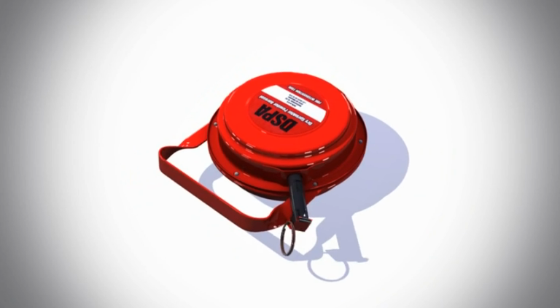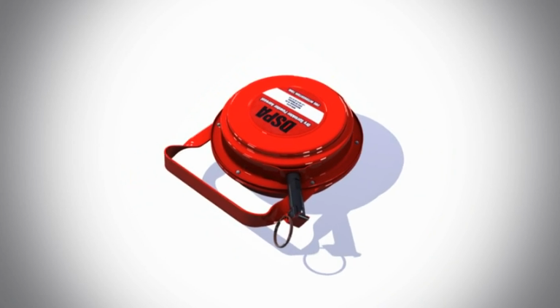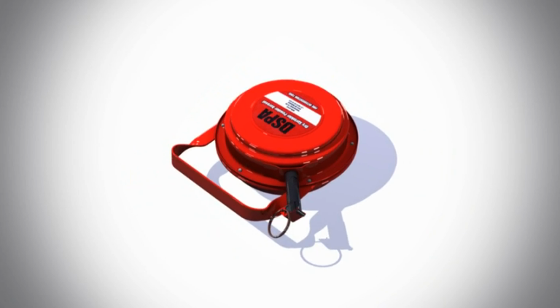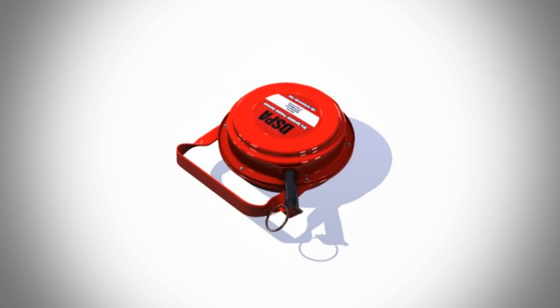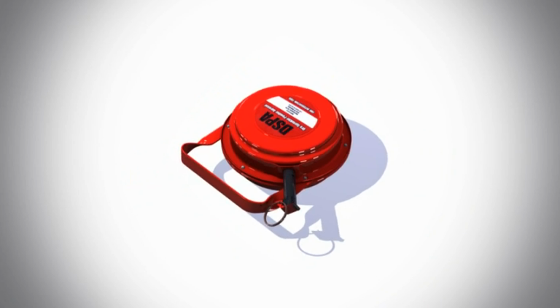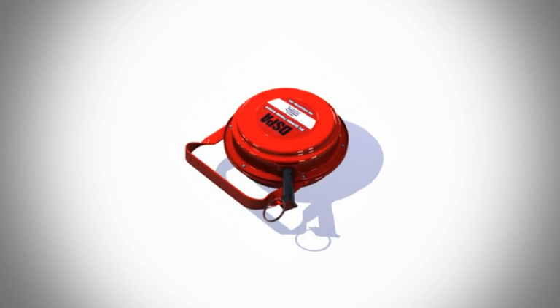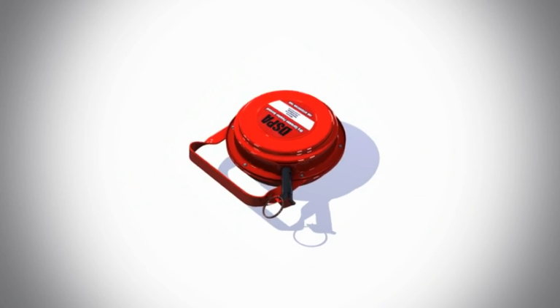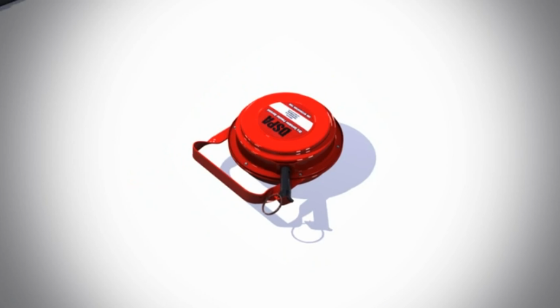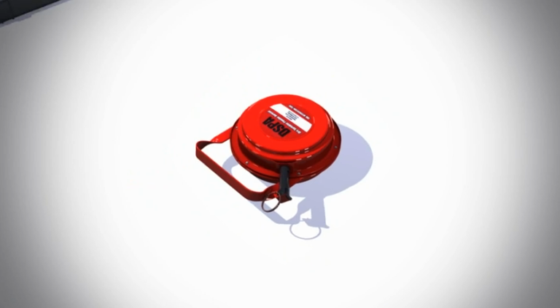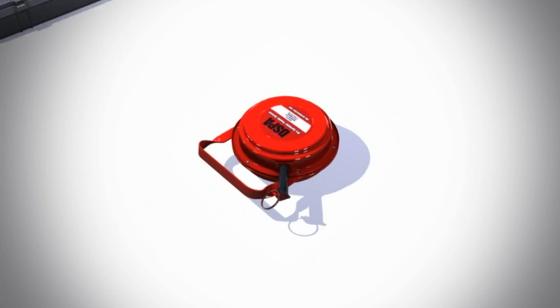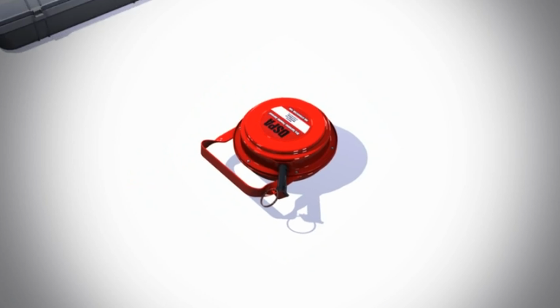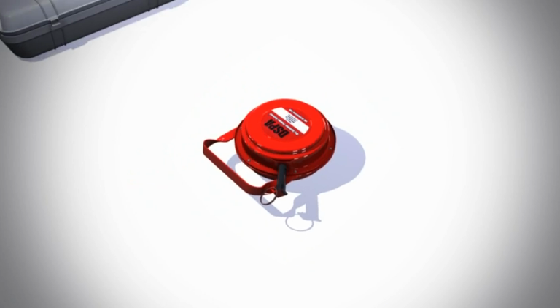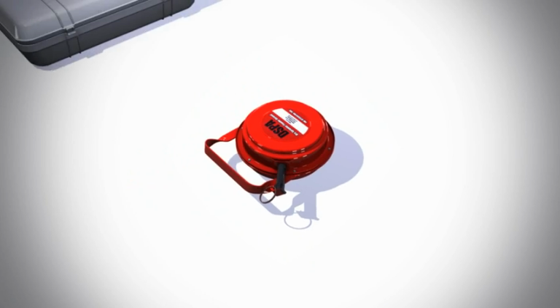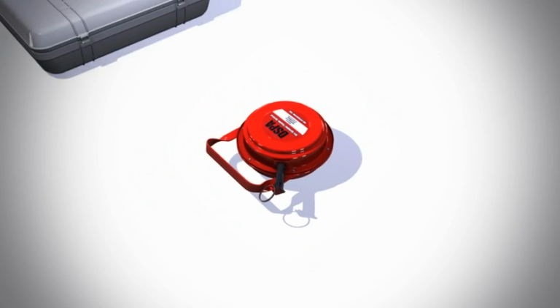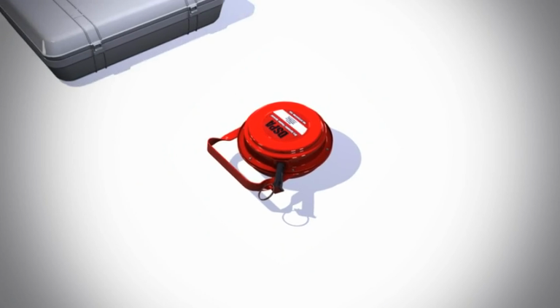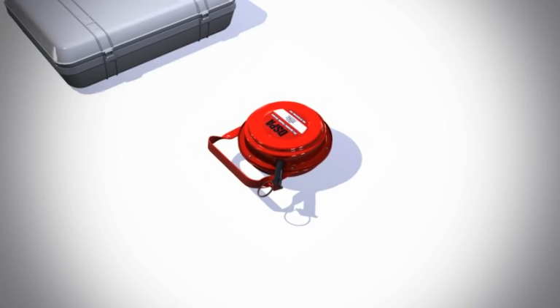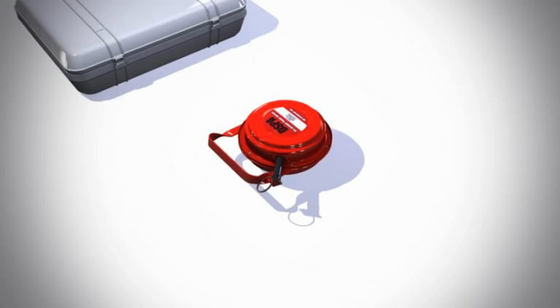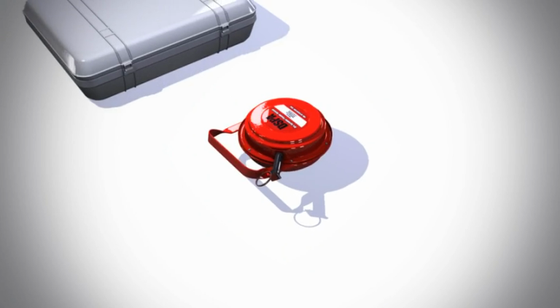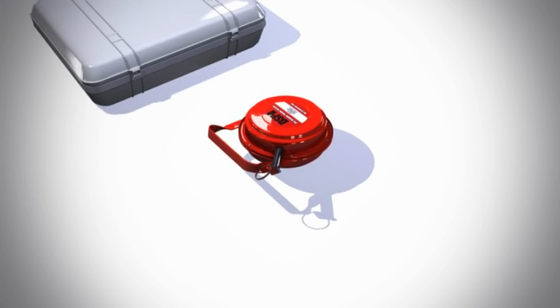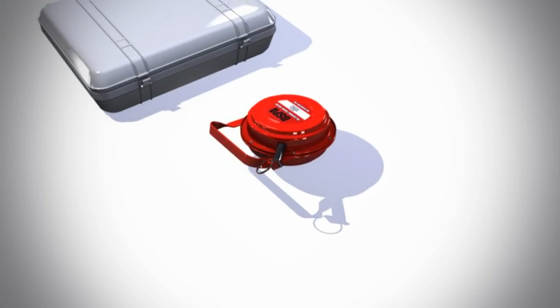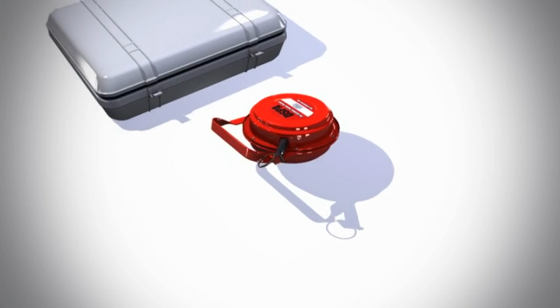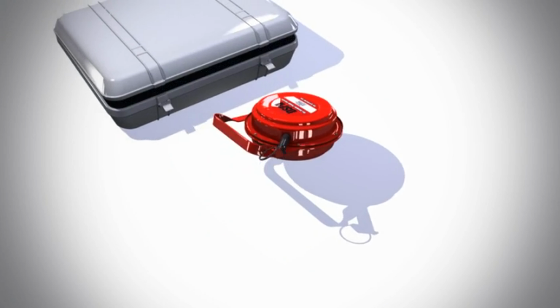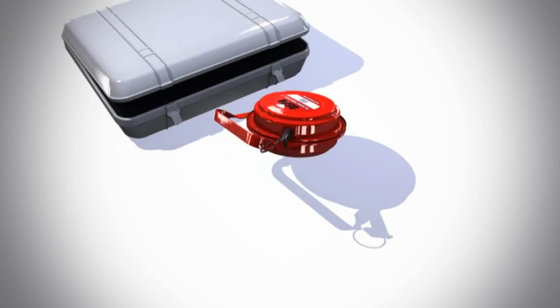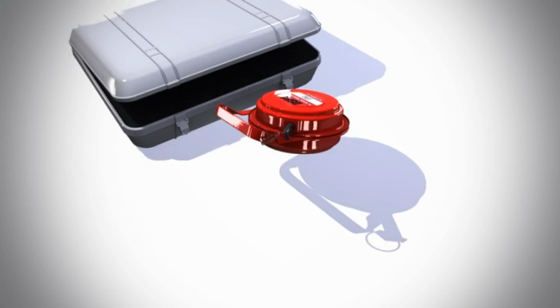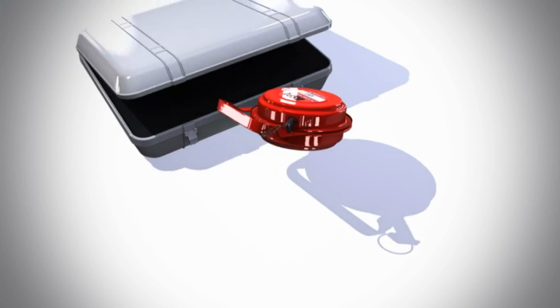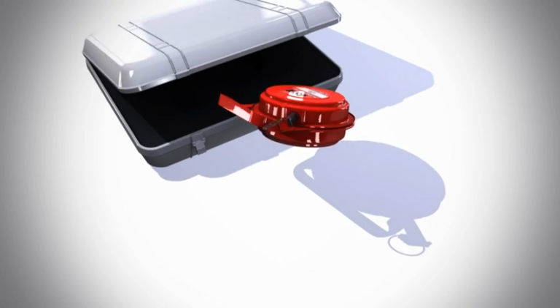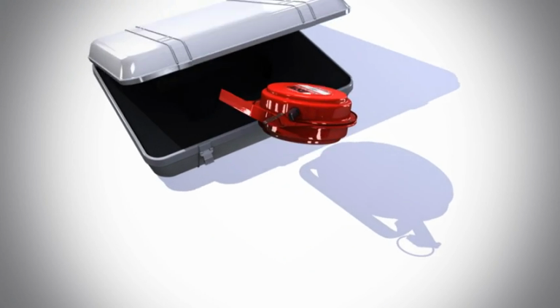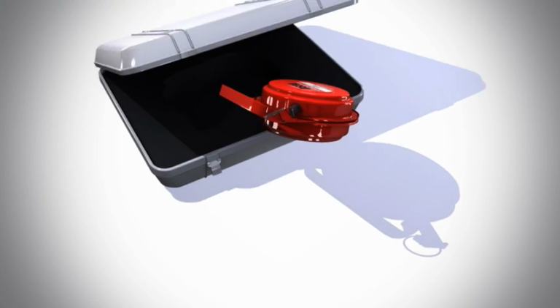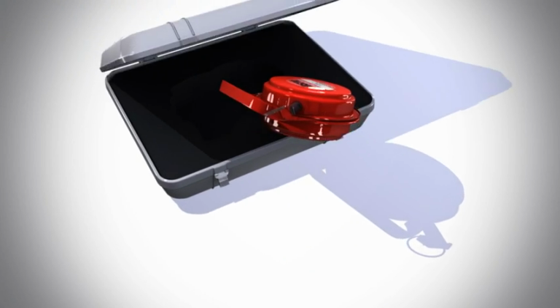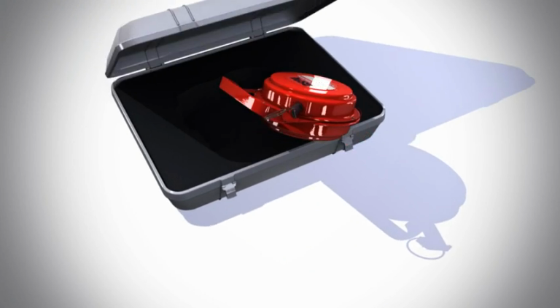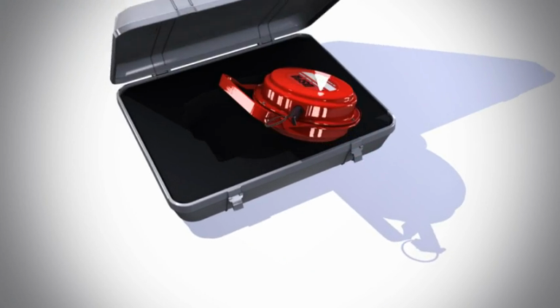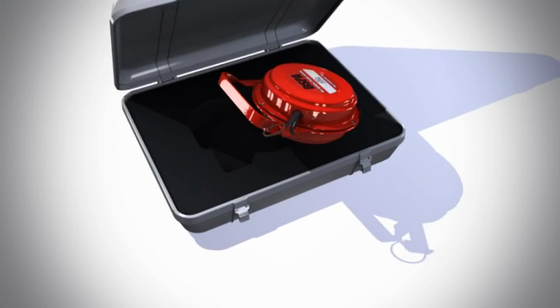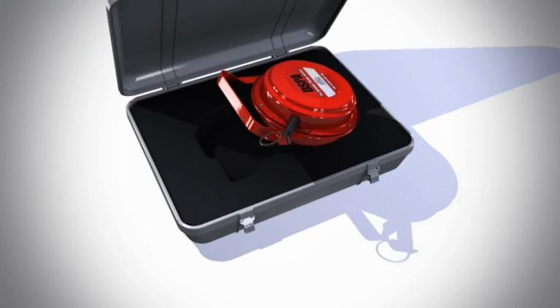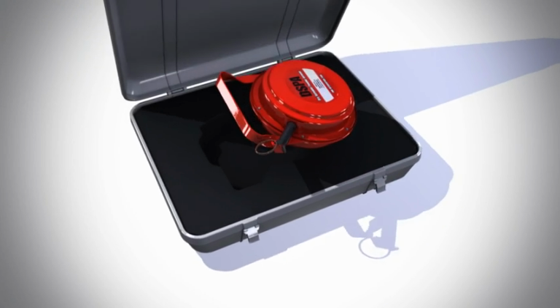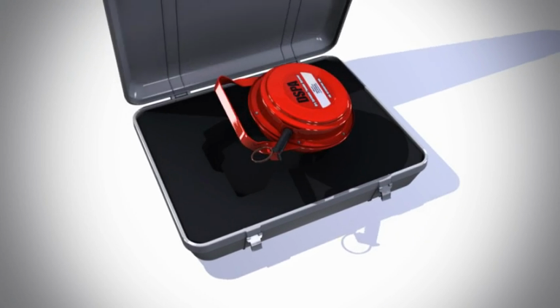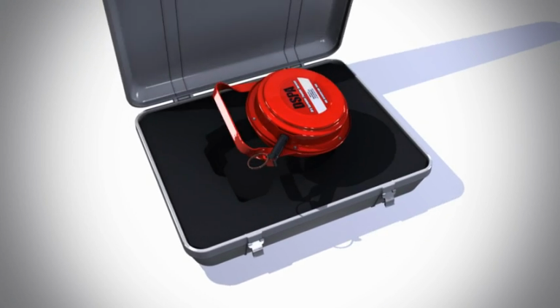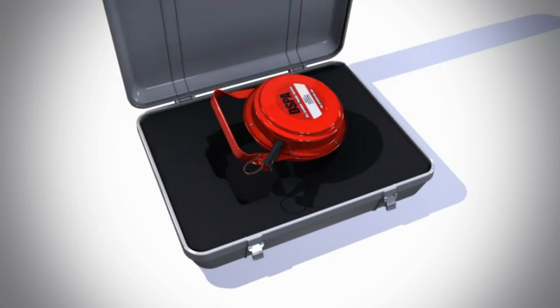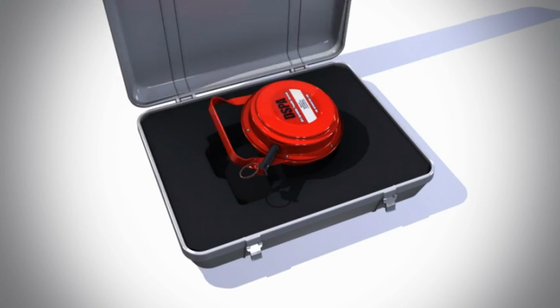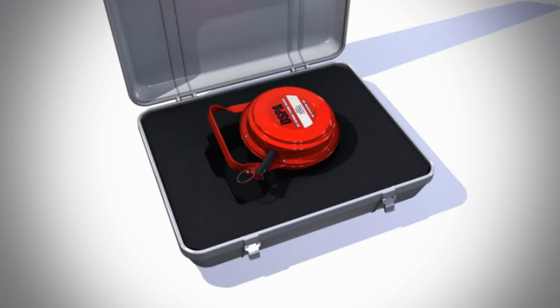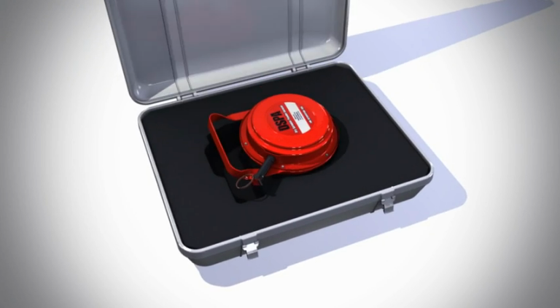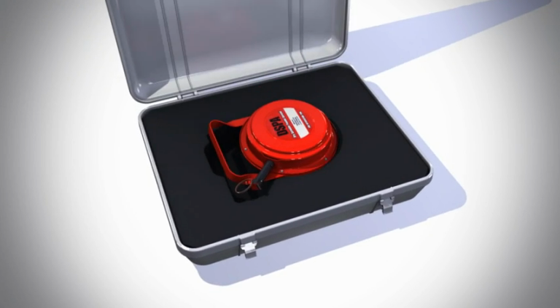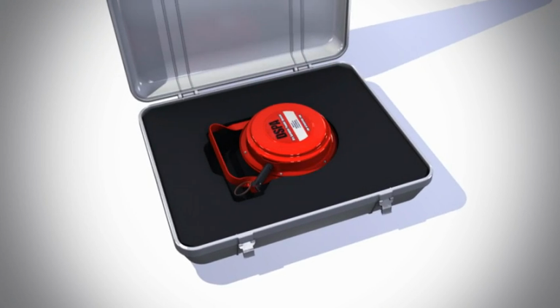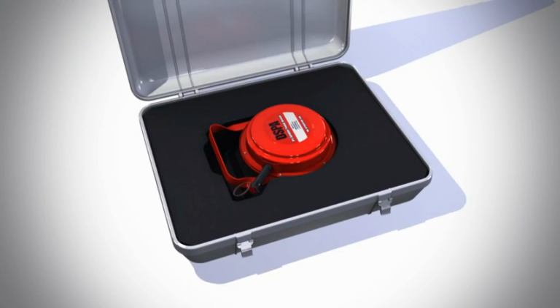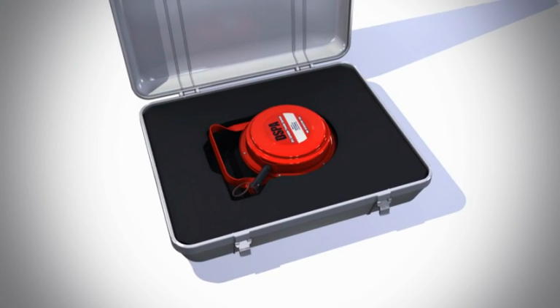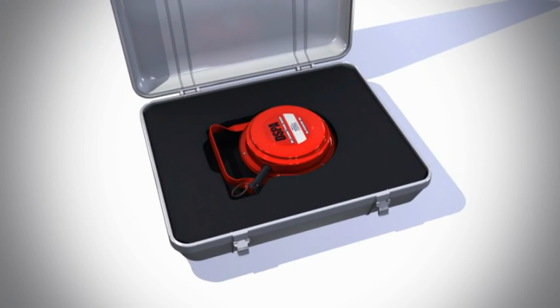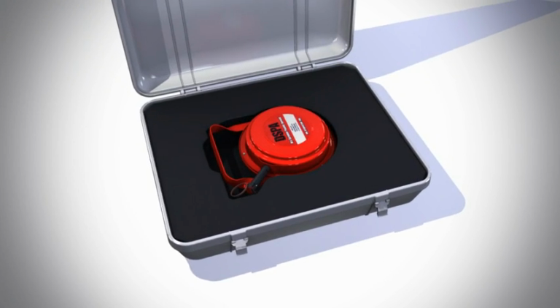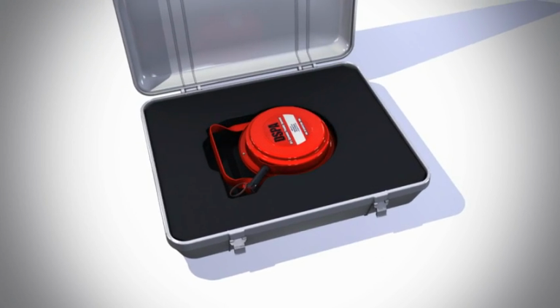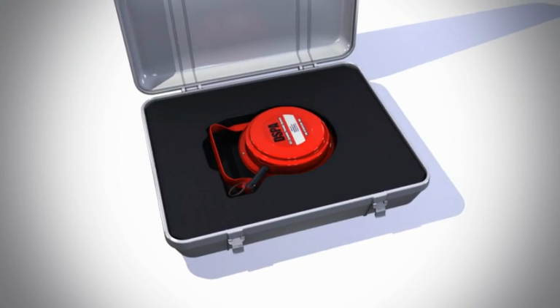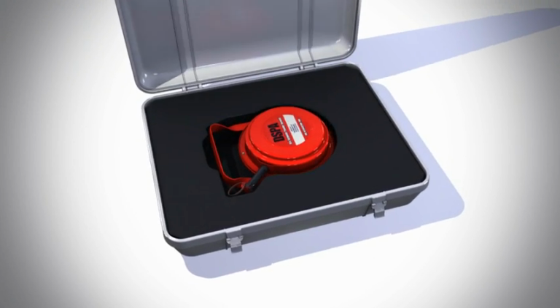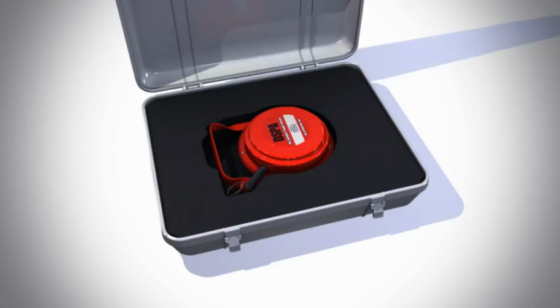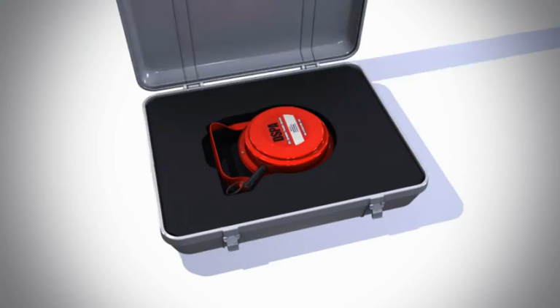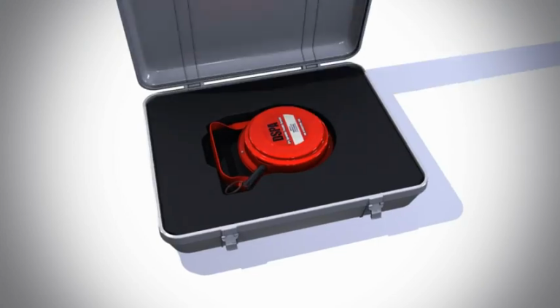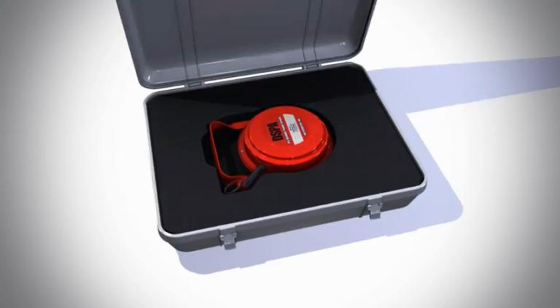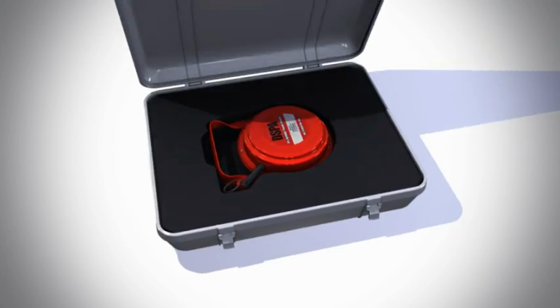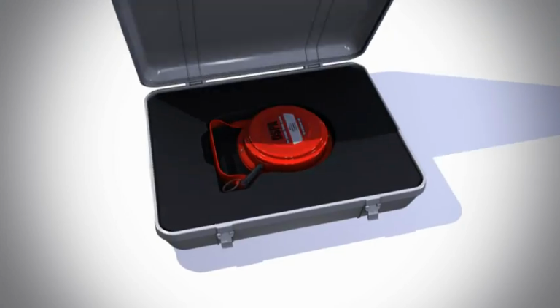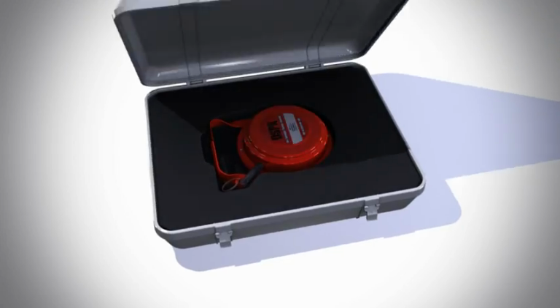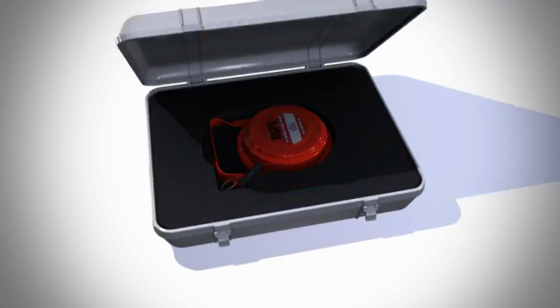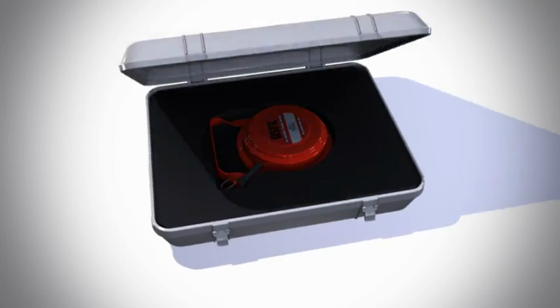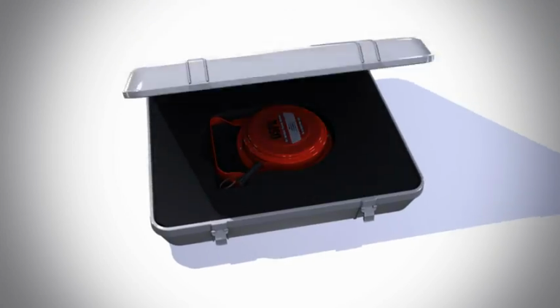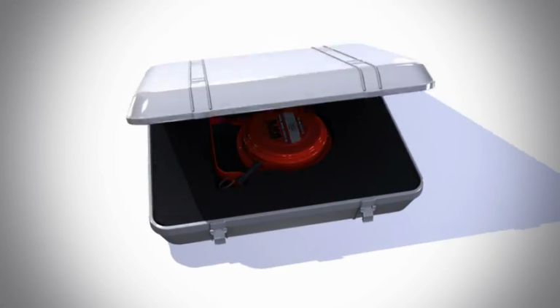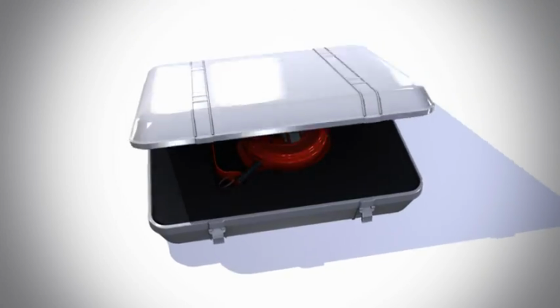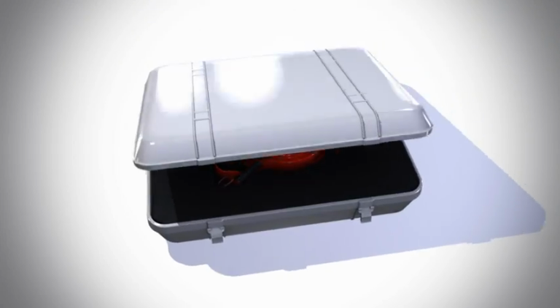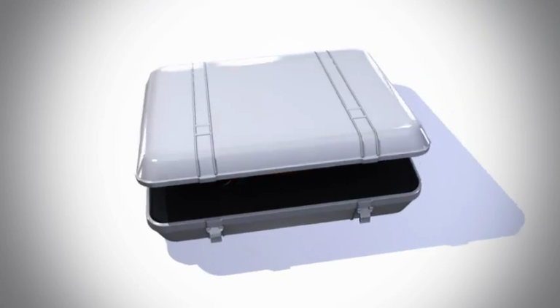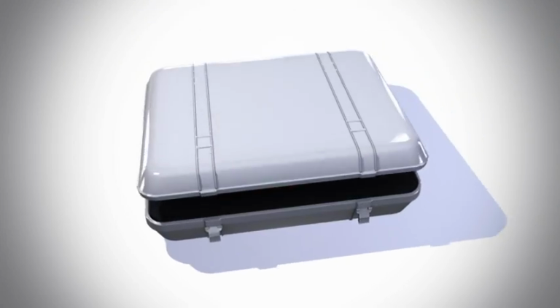The DSPA-5 can be stored in a special case or on a handle on a wall, armed and ready for use.